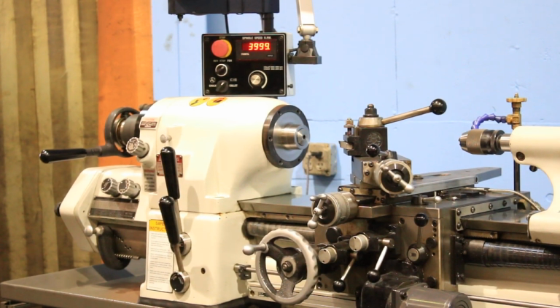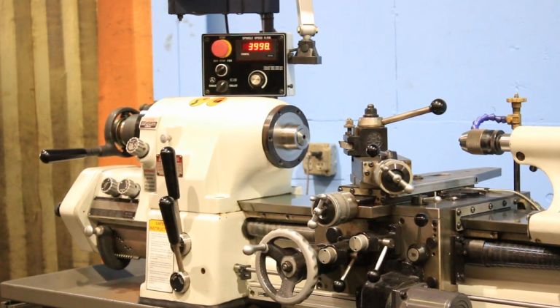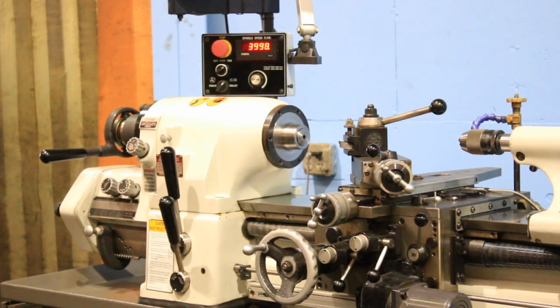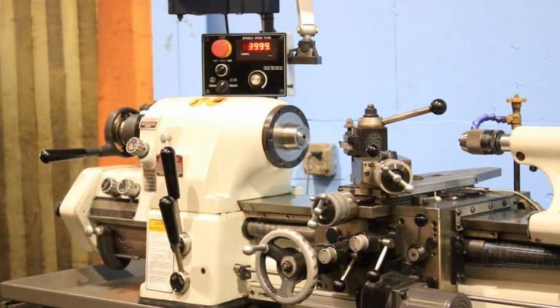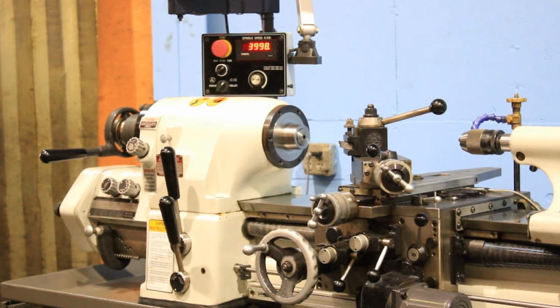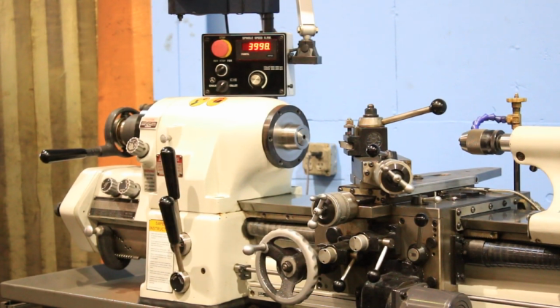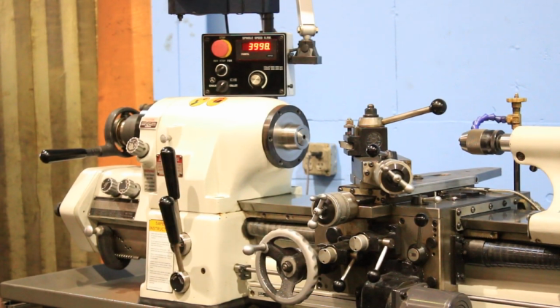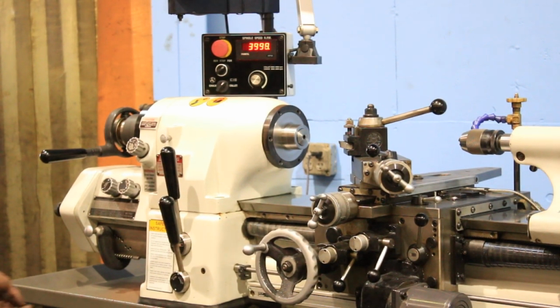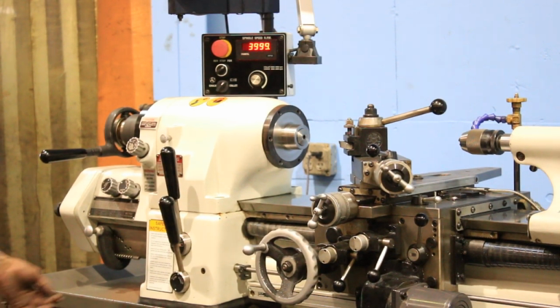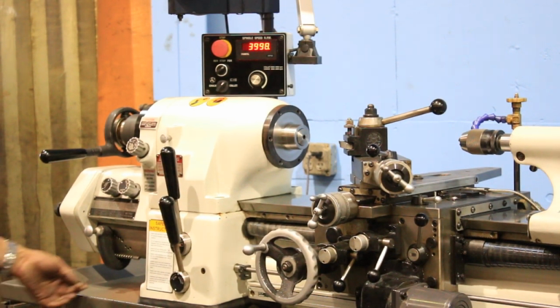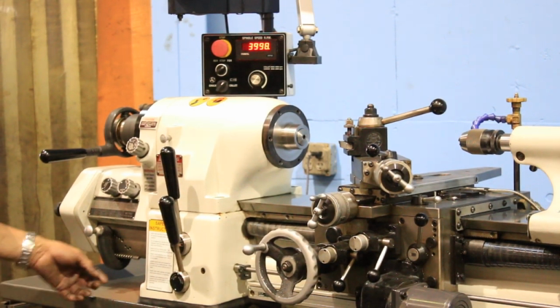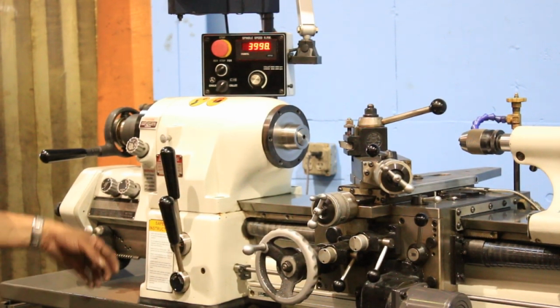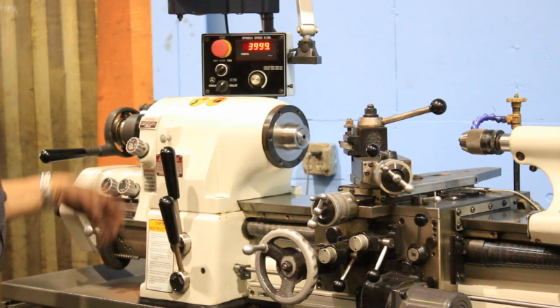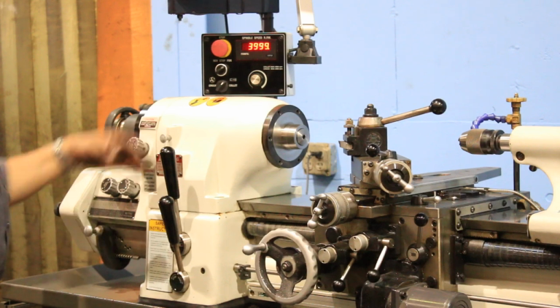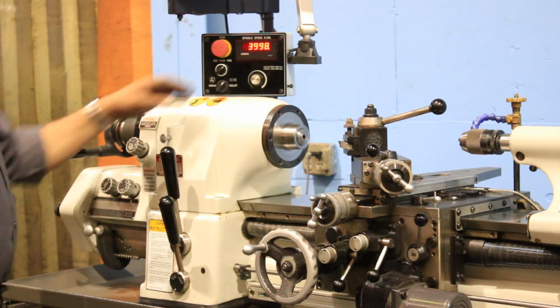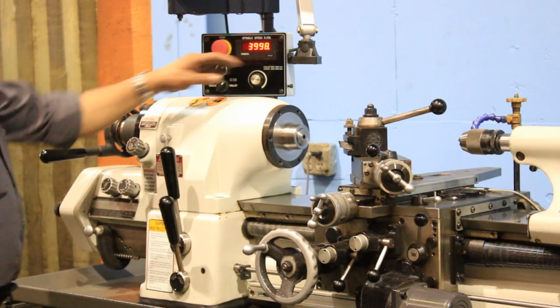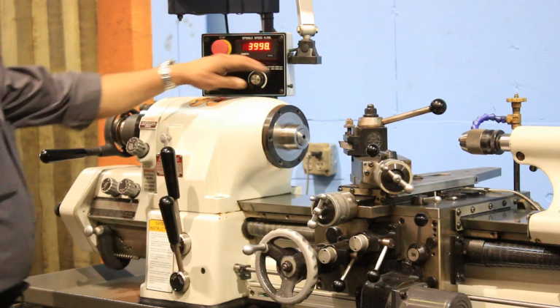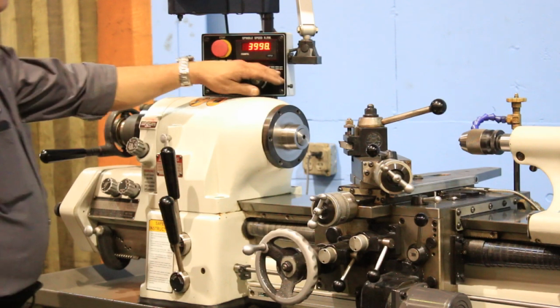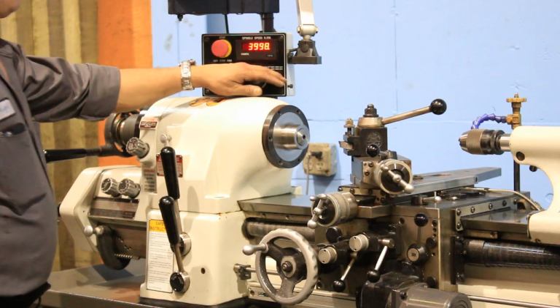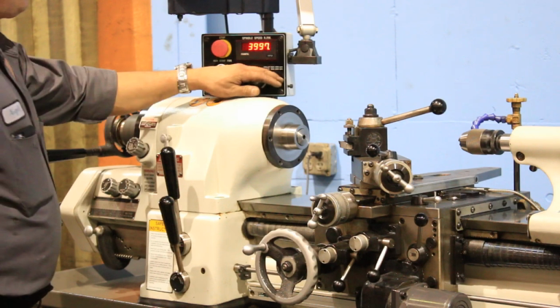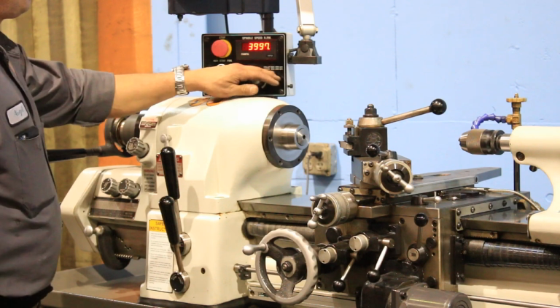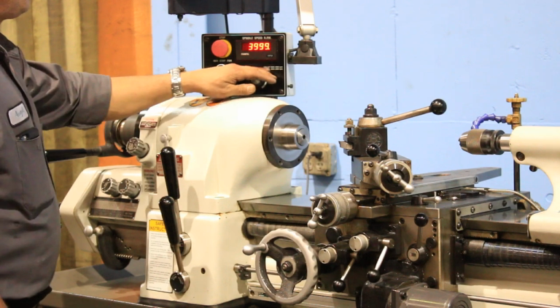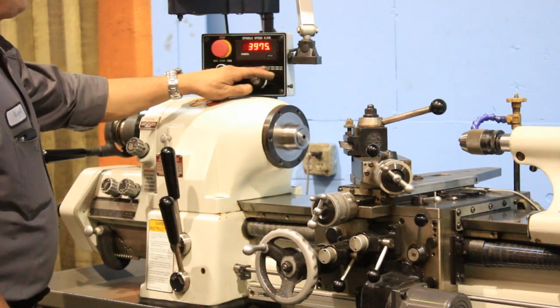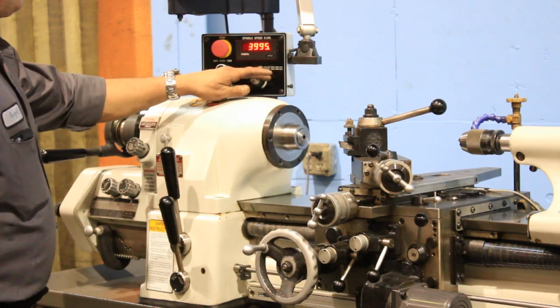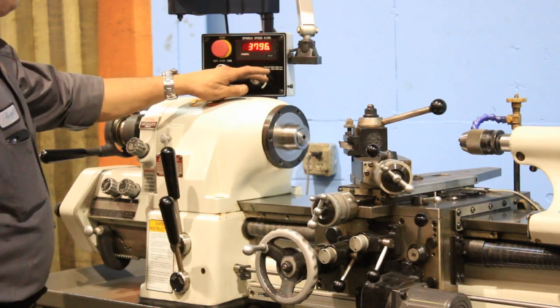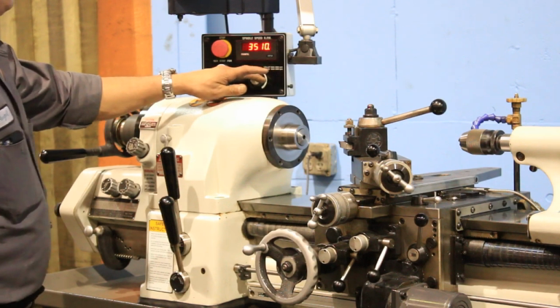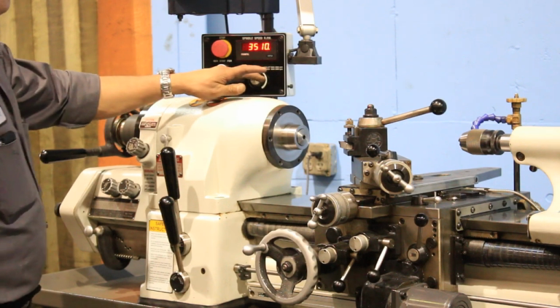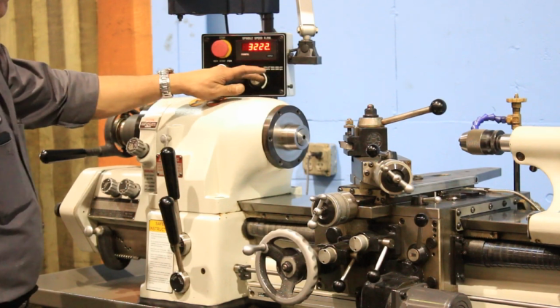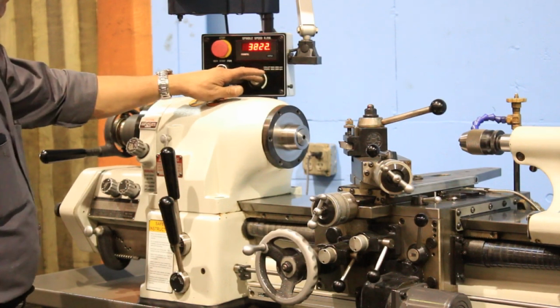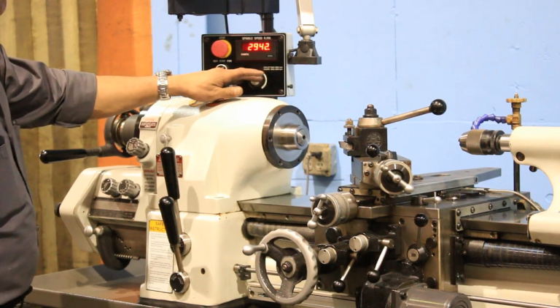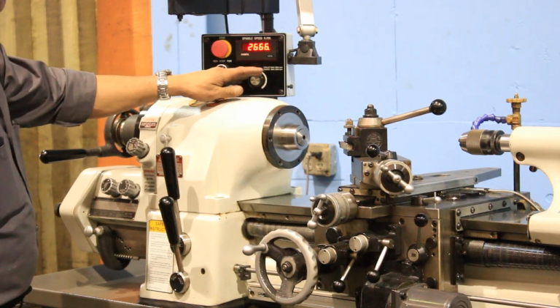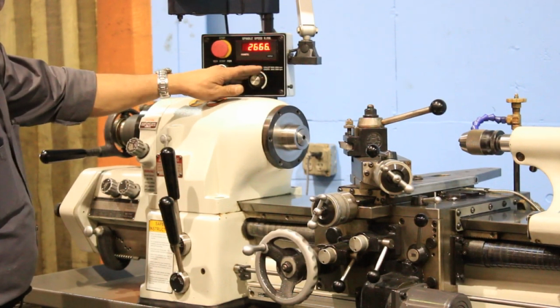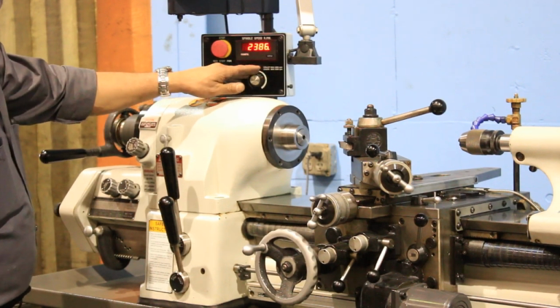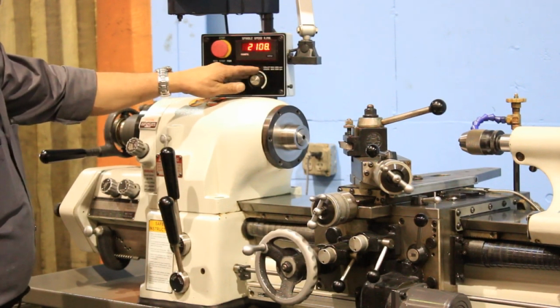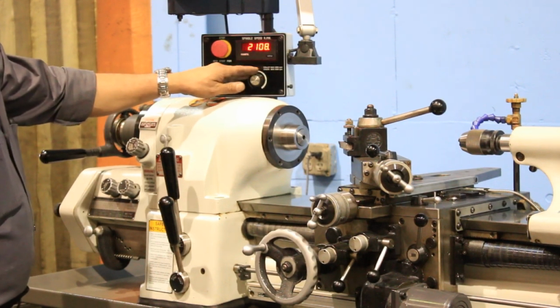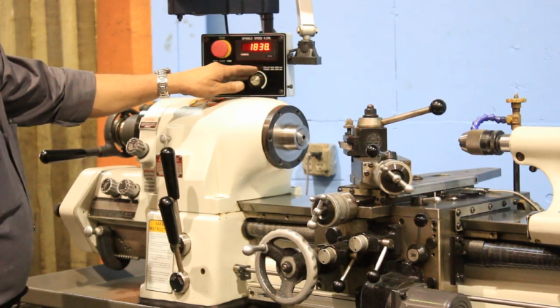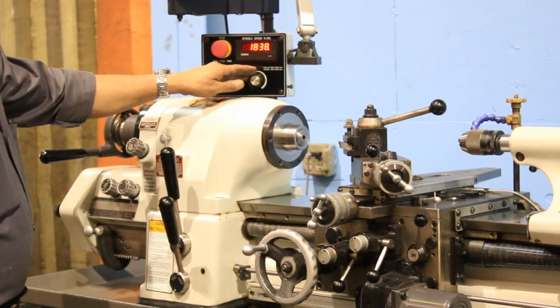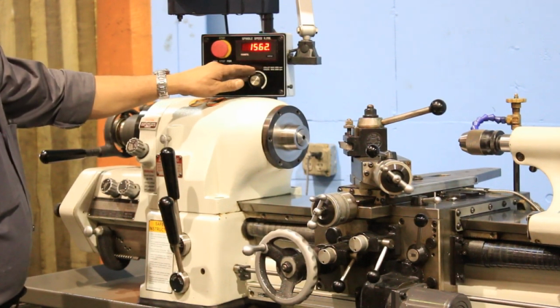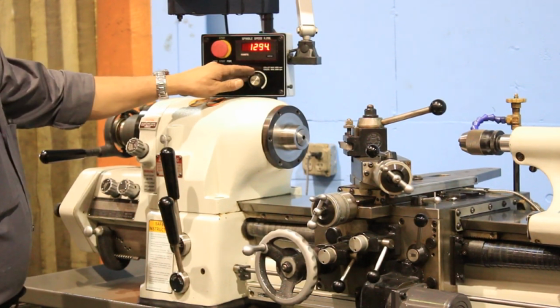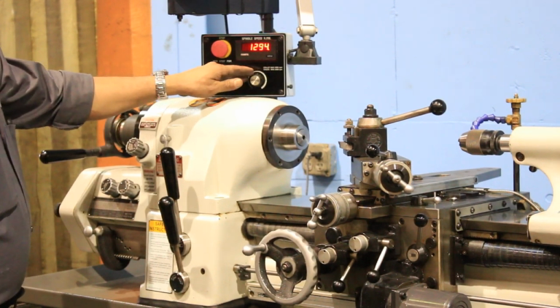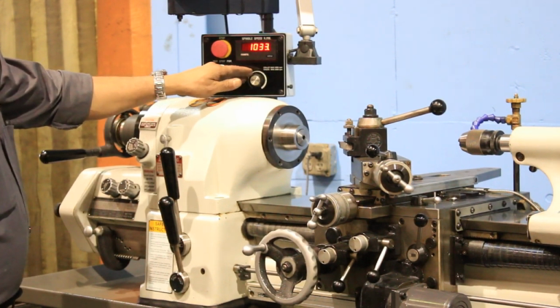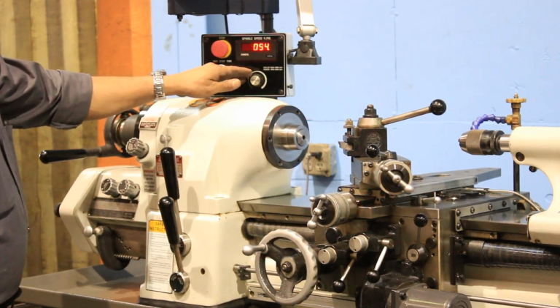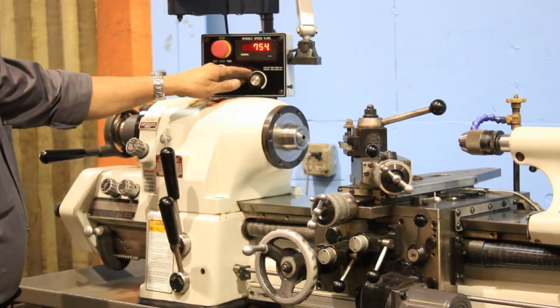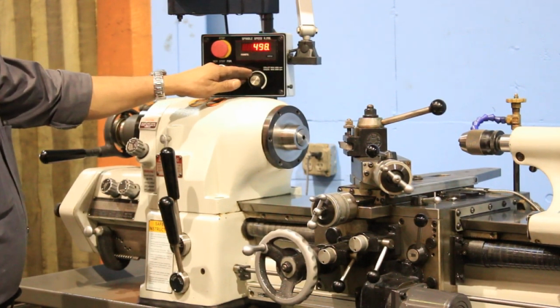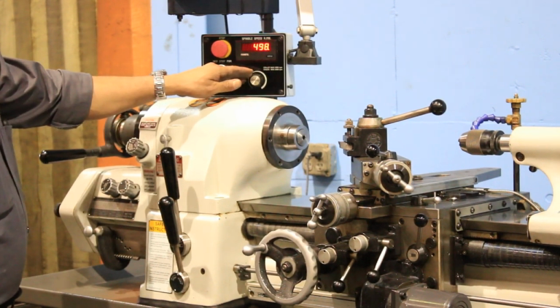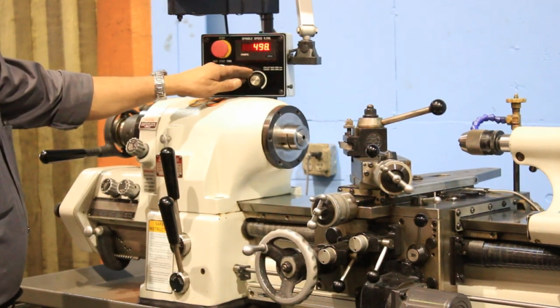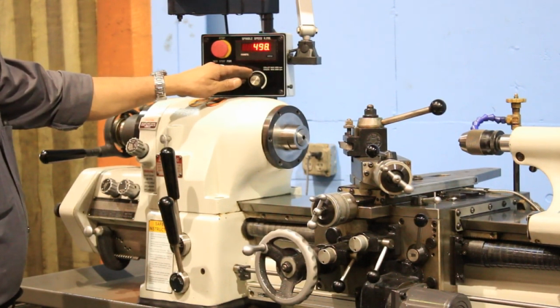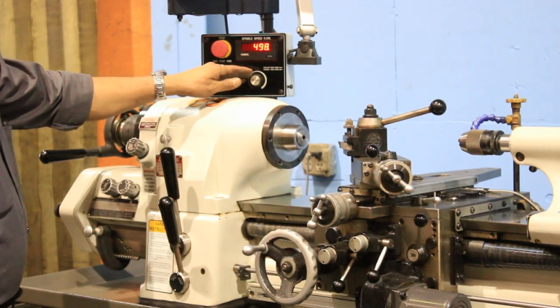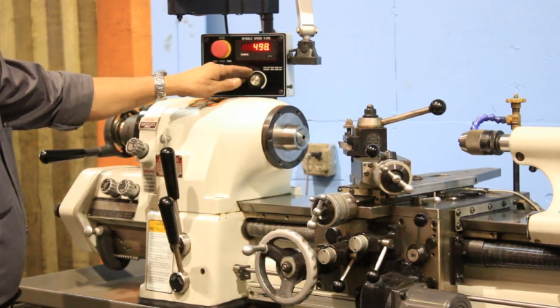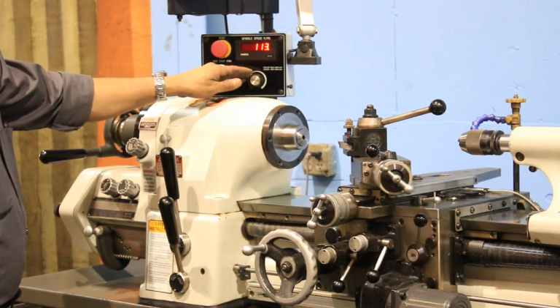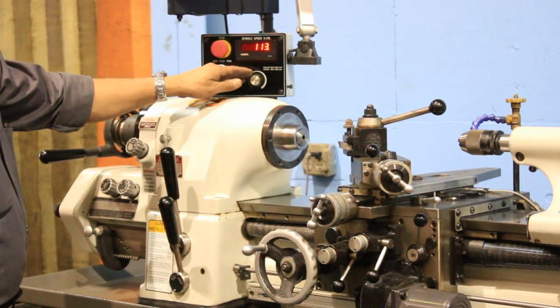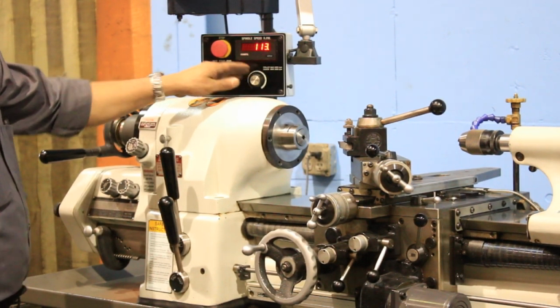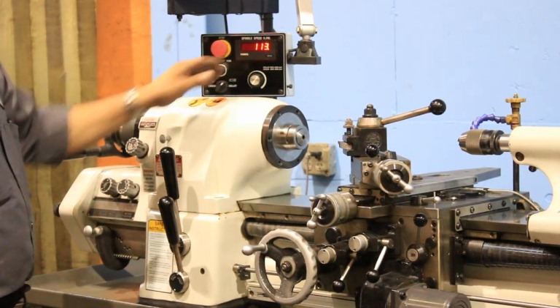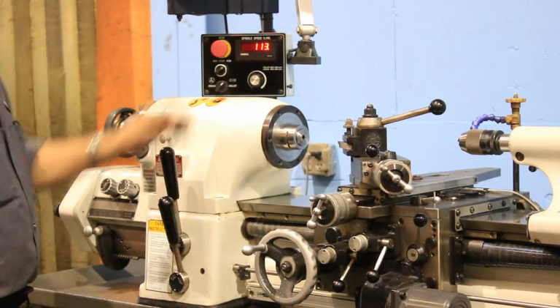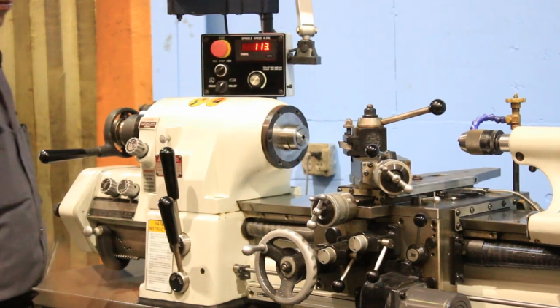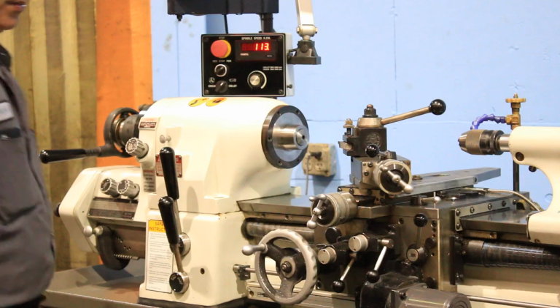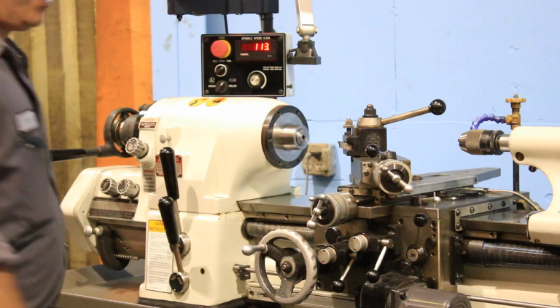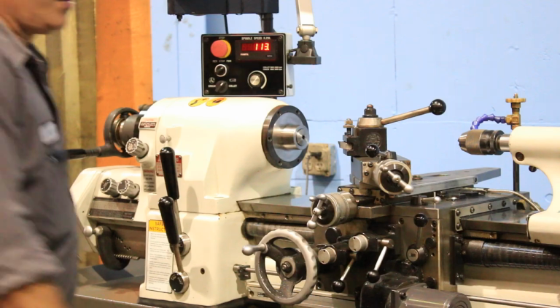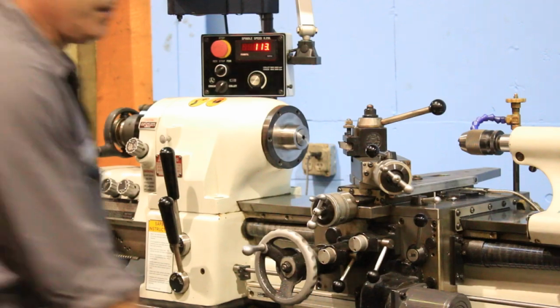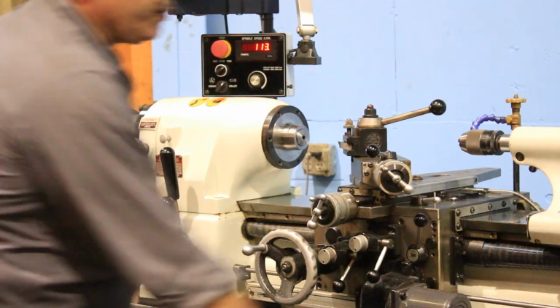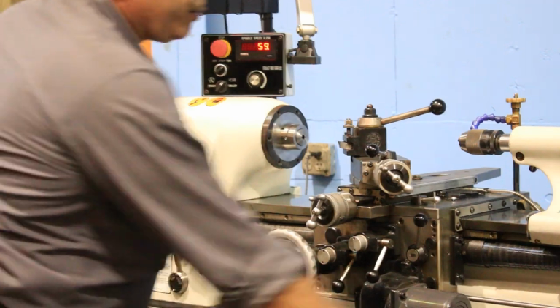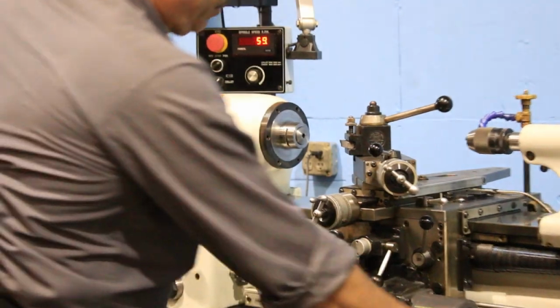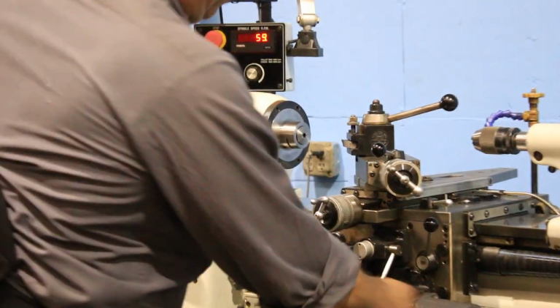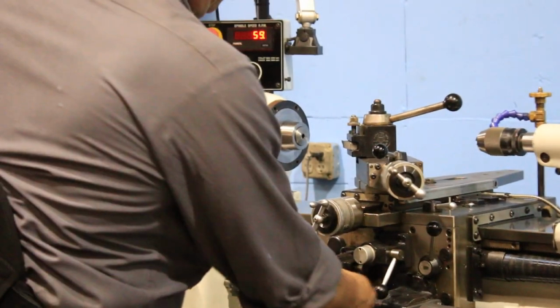The machine has a built-in 5C collet closer, the Accurite Digital Readout, an Aloris tool post with holders, and a three-jaw Bison chuck.